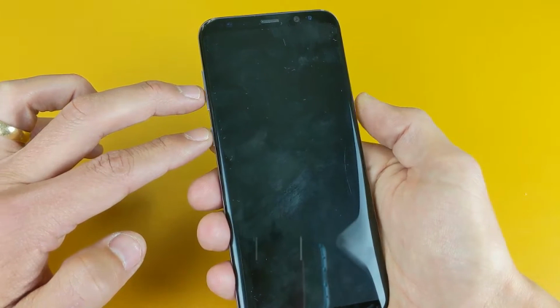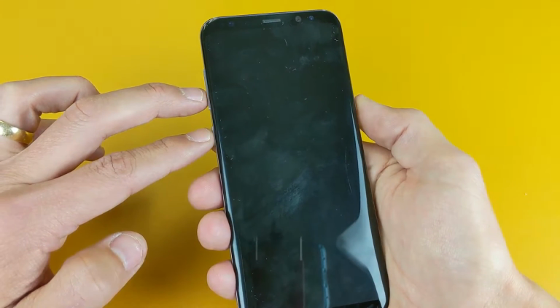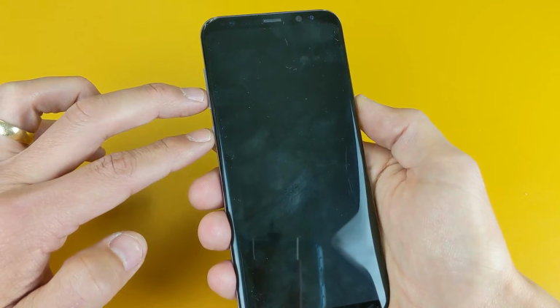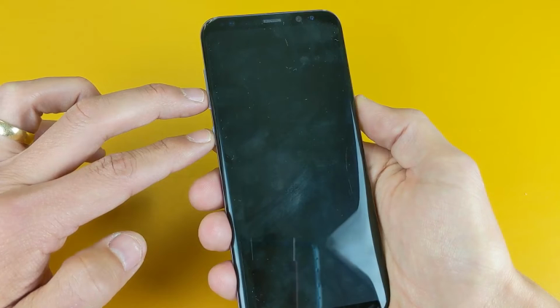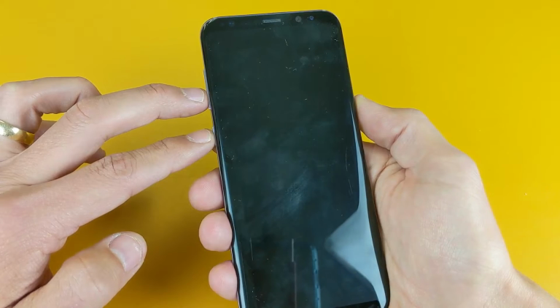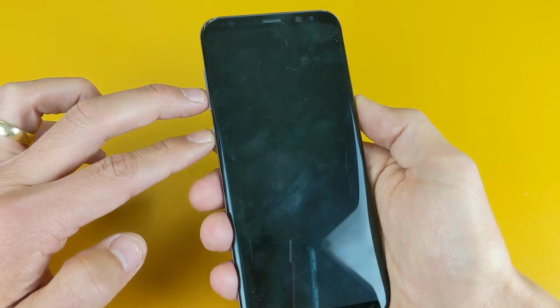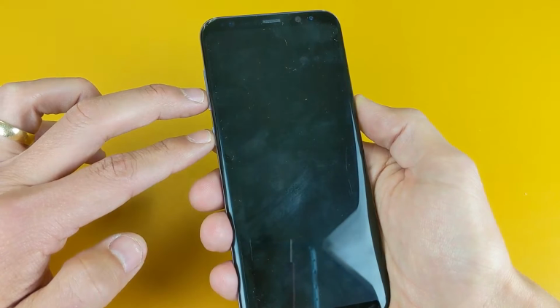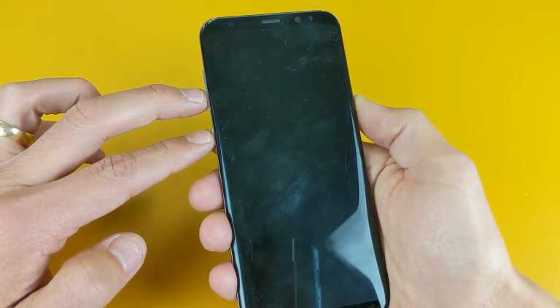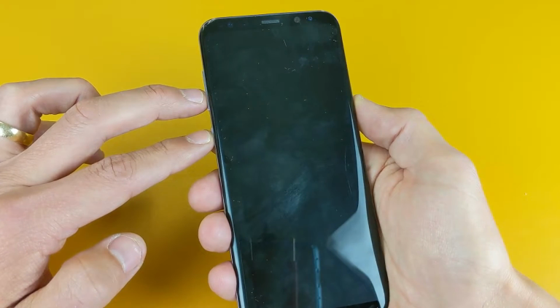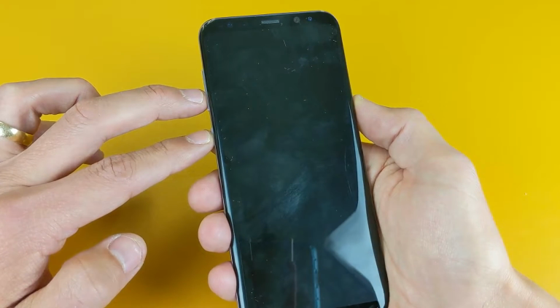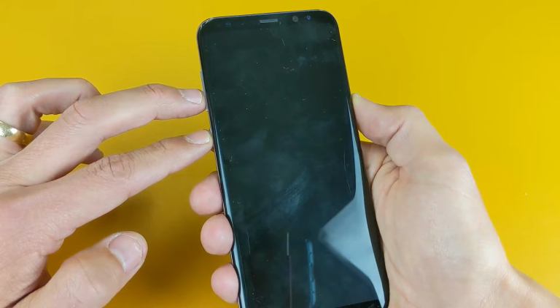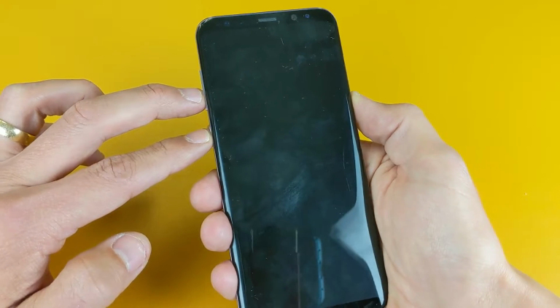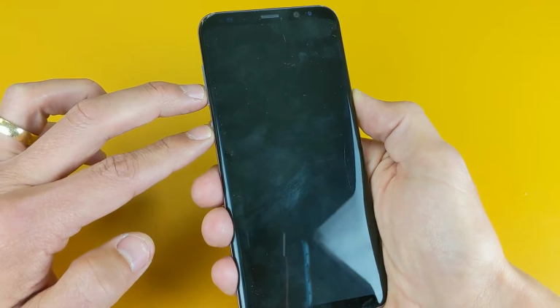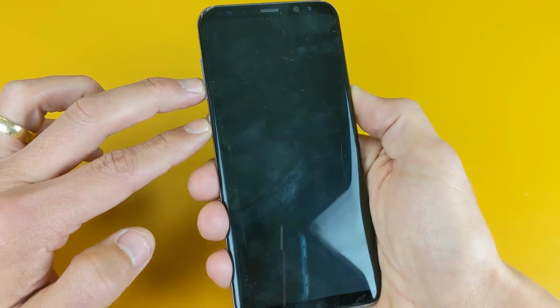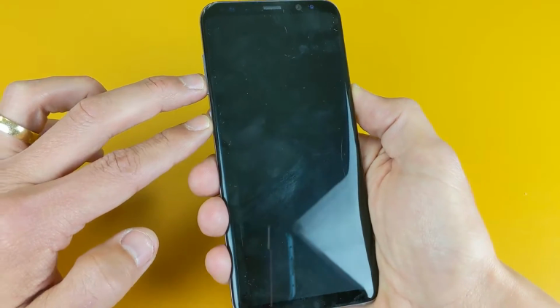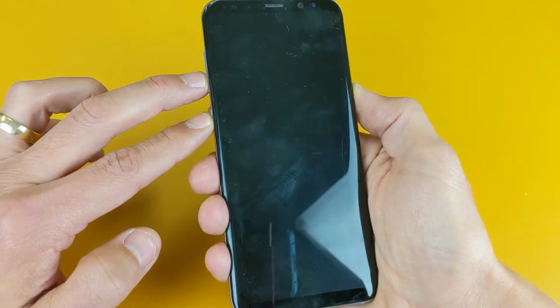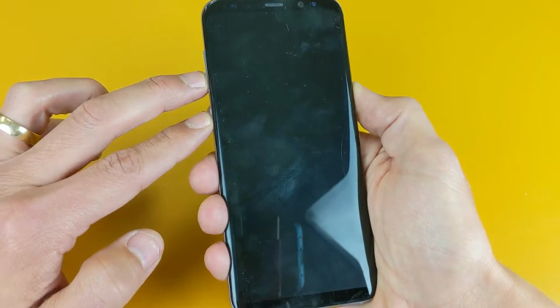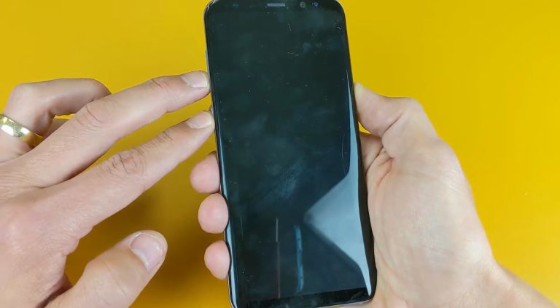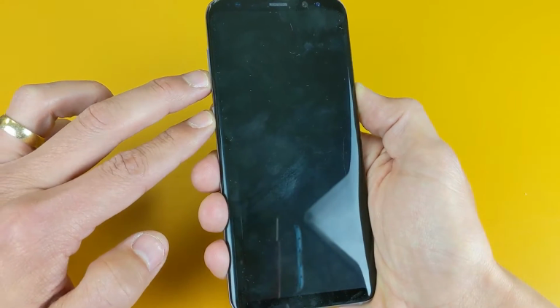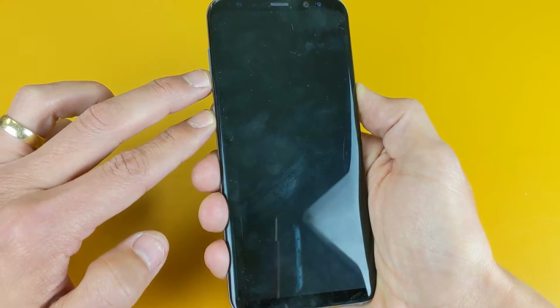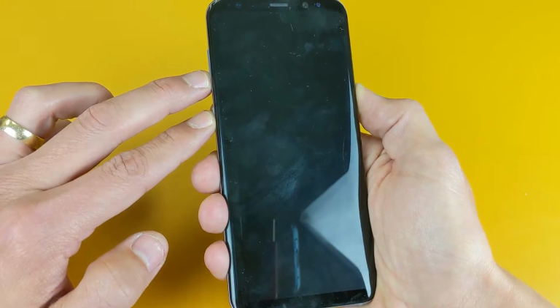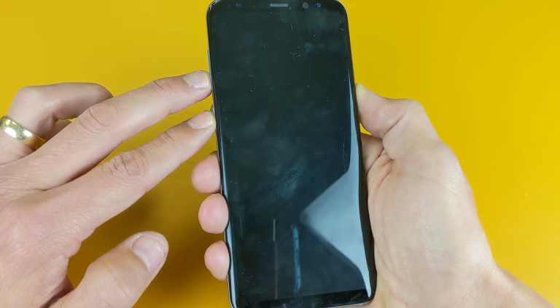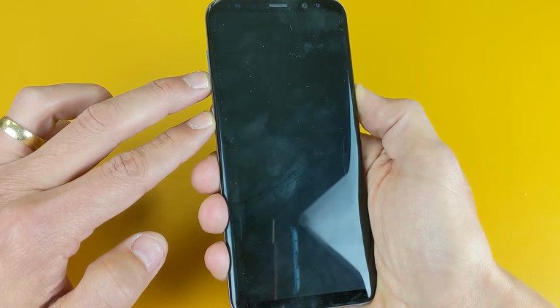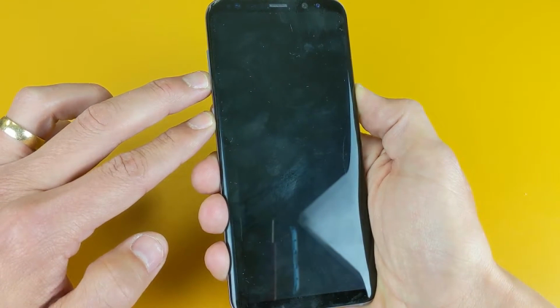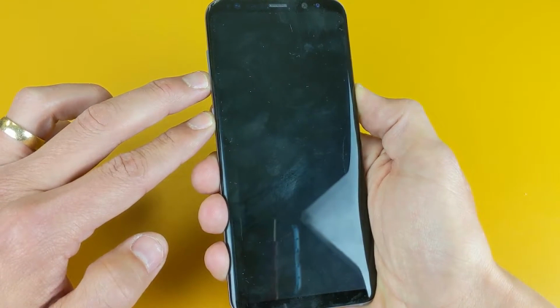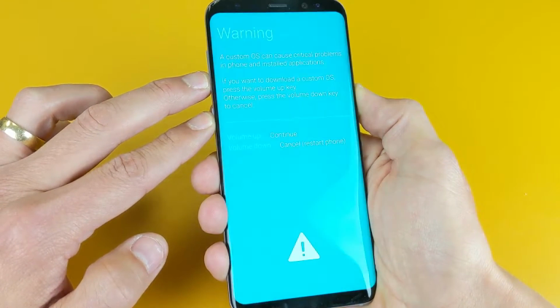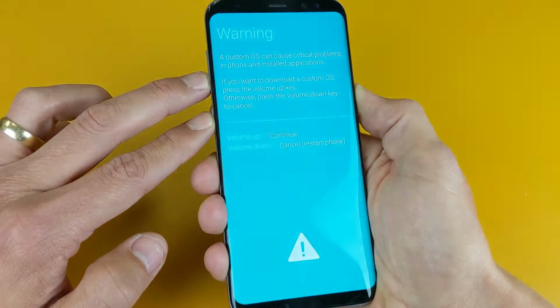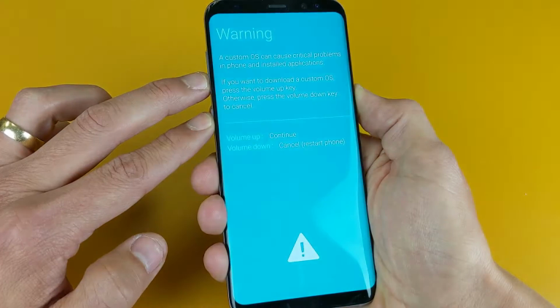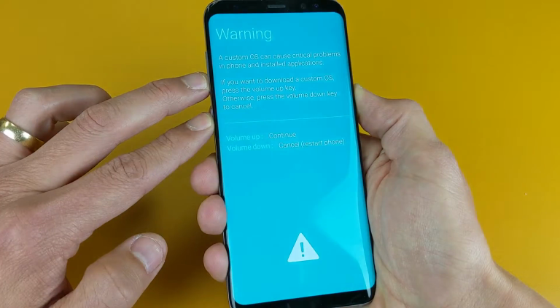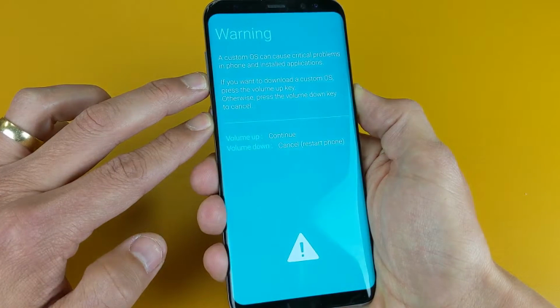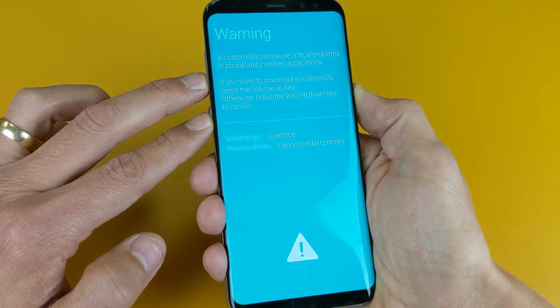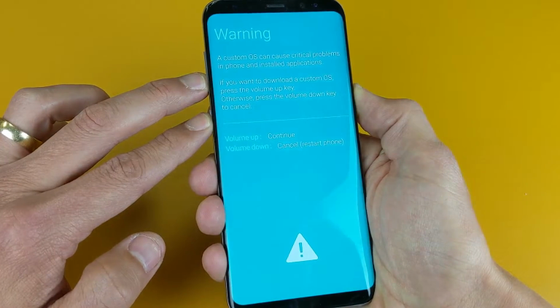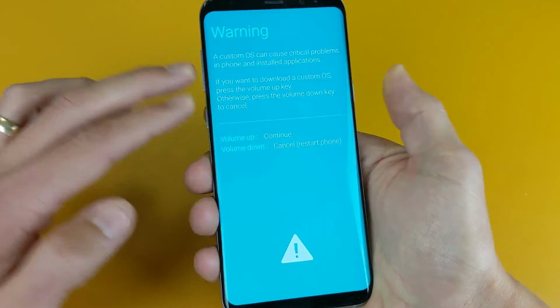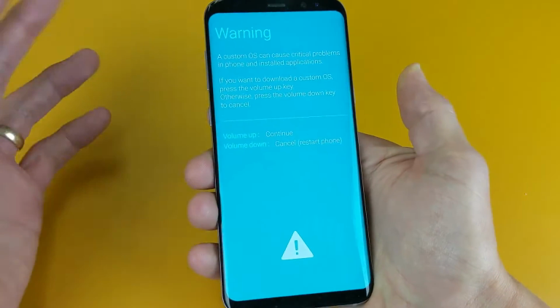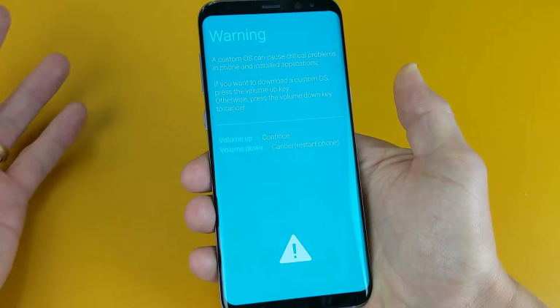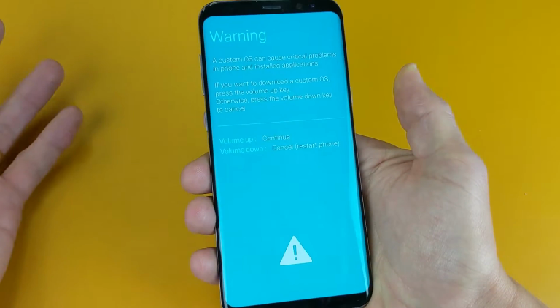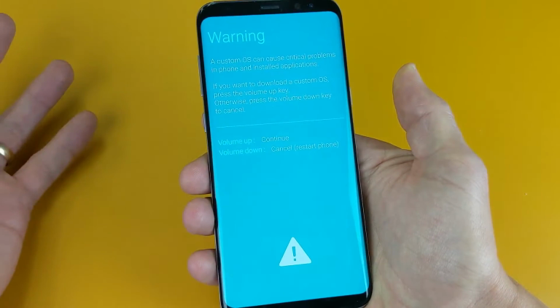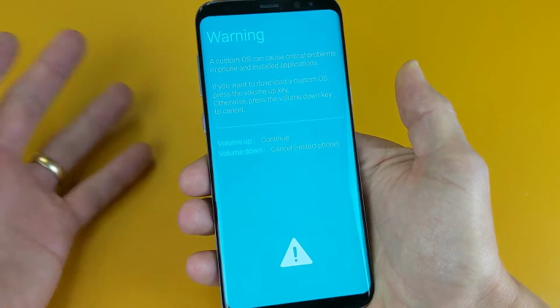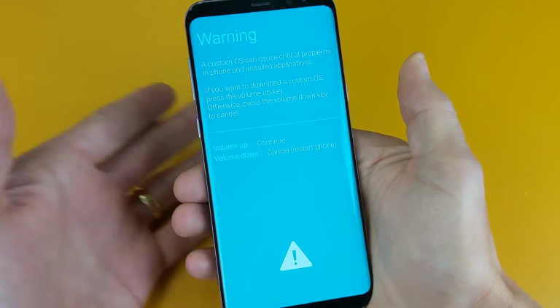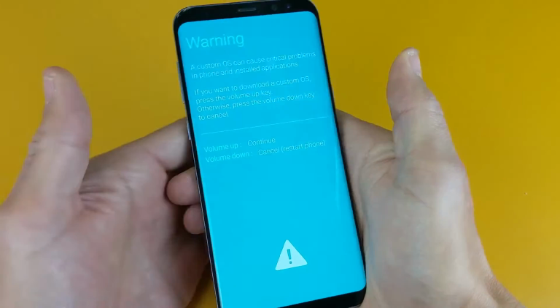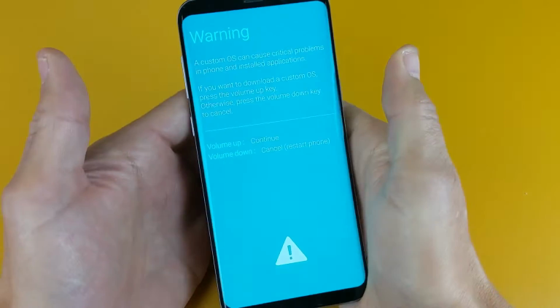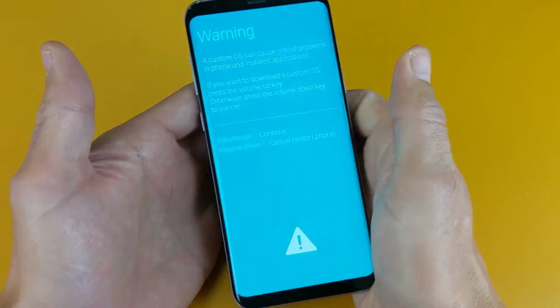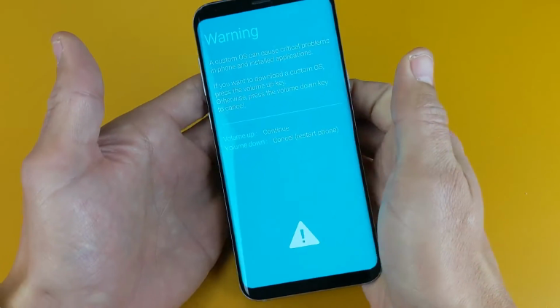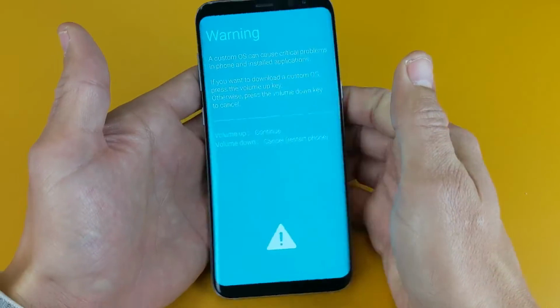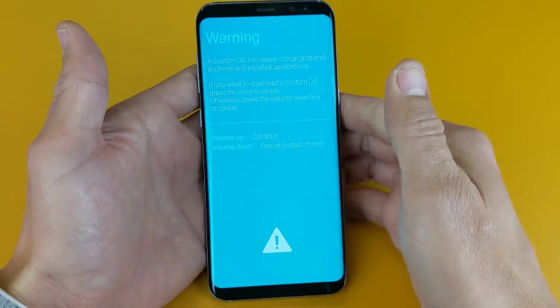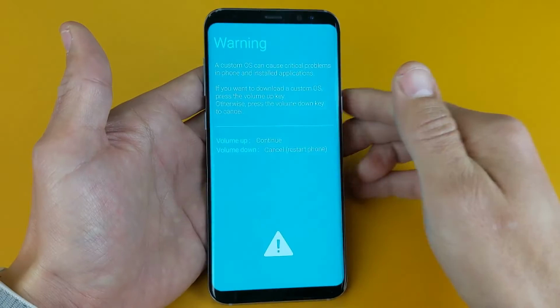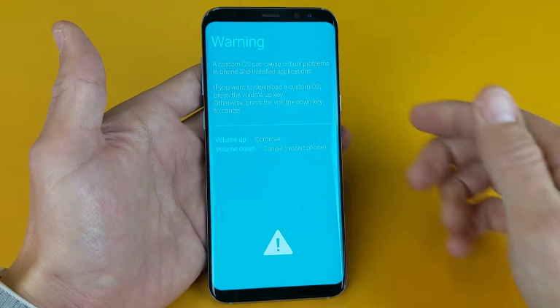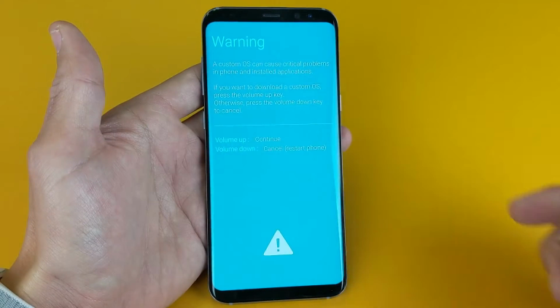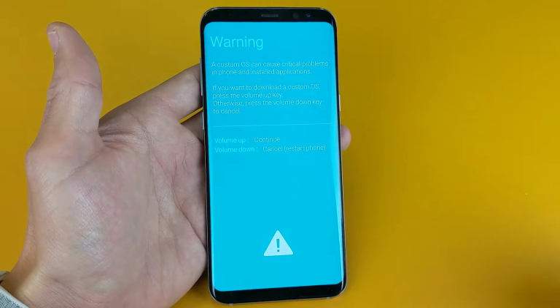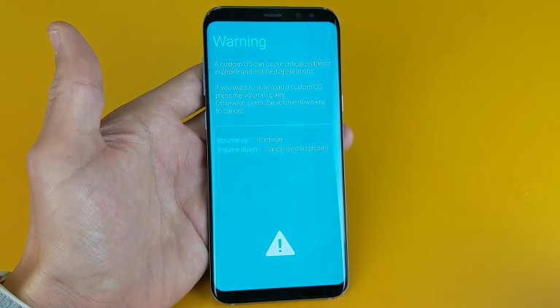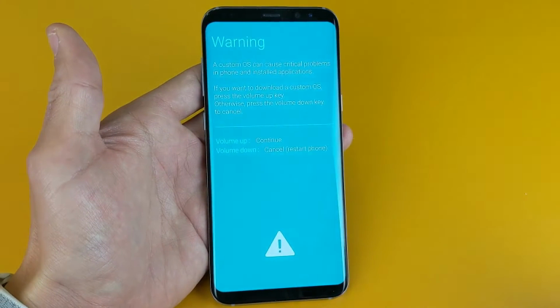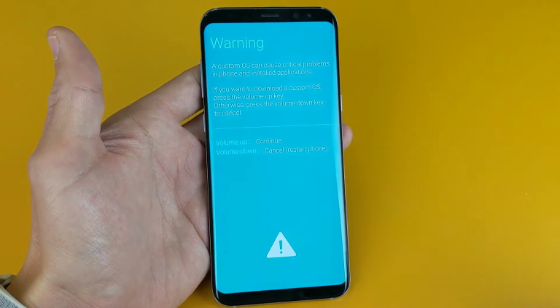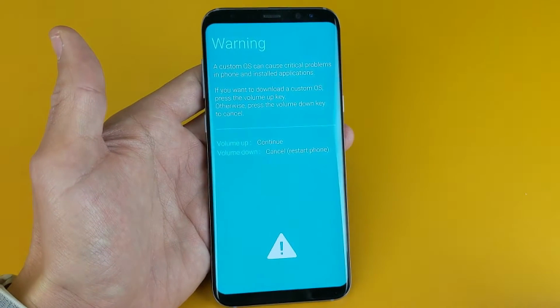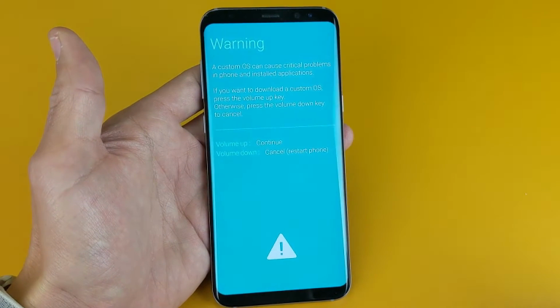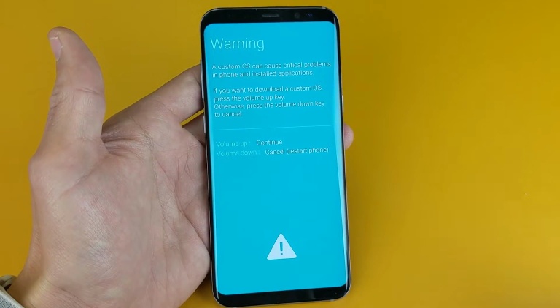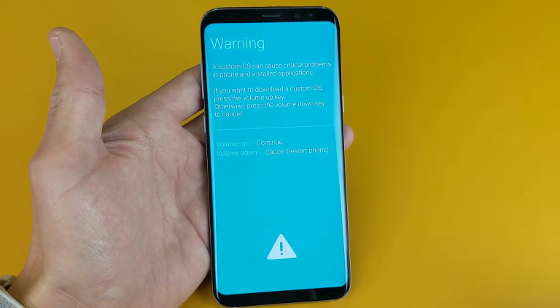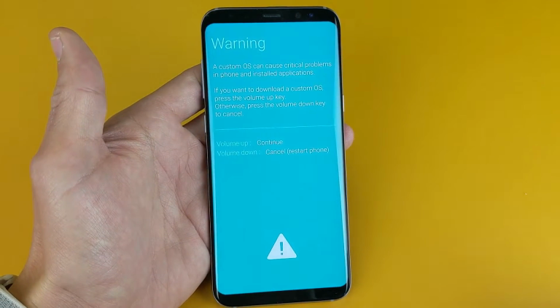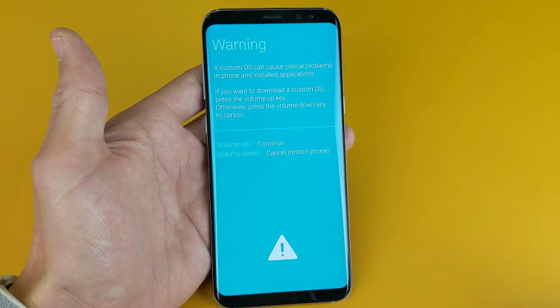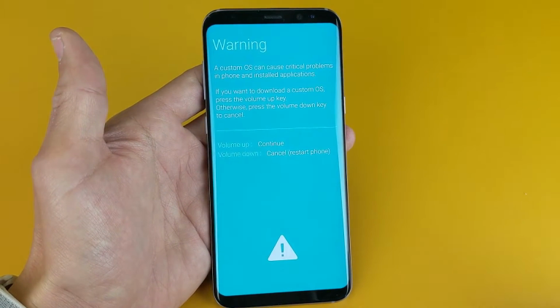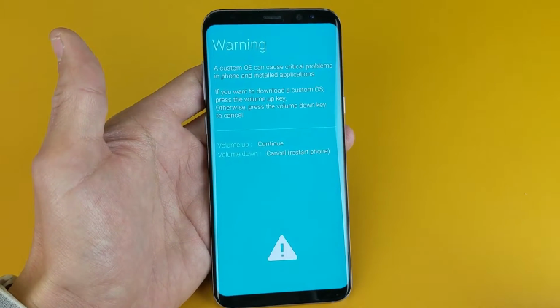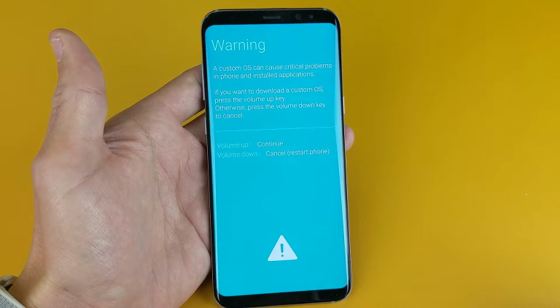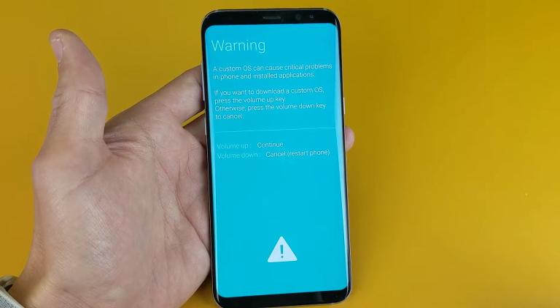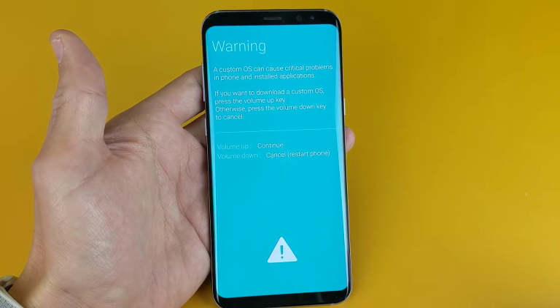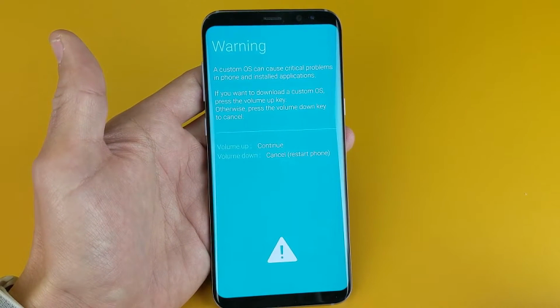Ready? Just press and hold. There you go — so we are currently in the download mode here.